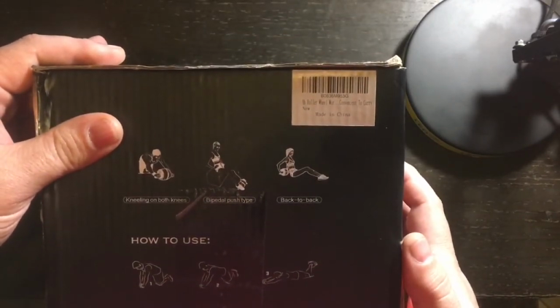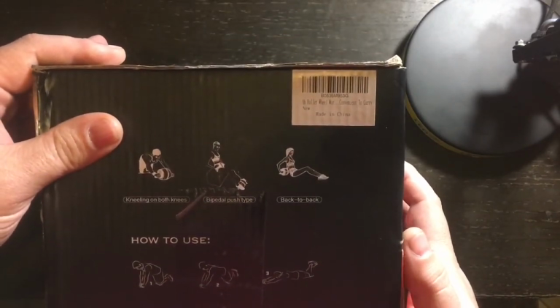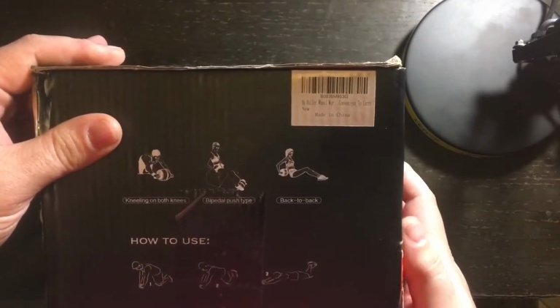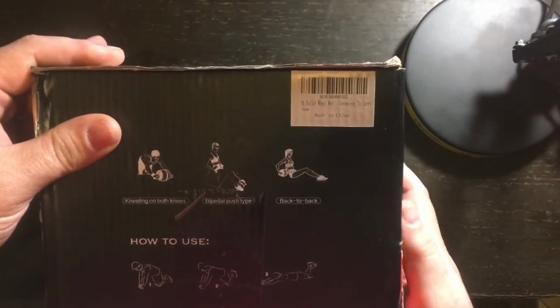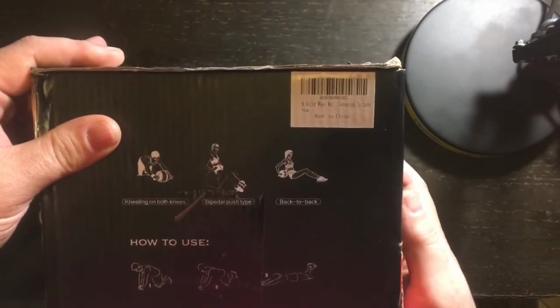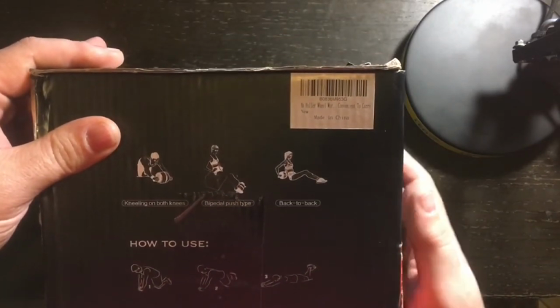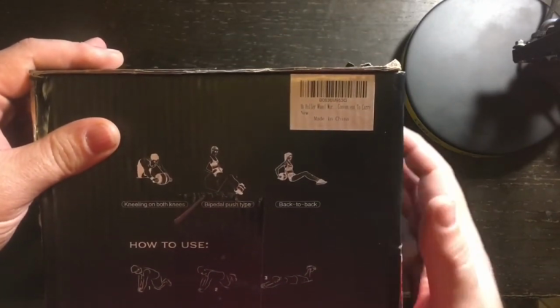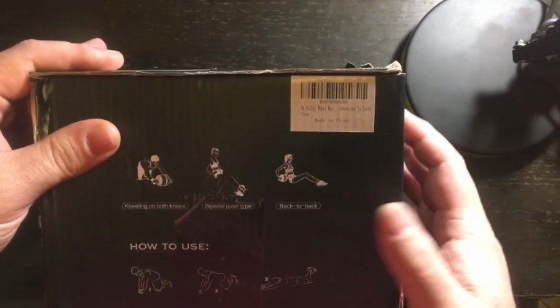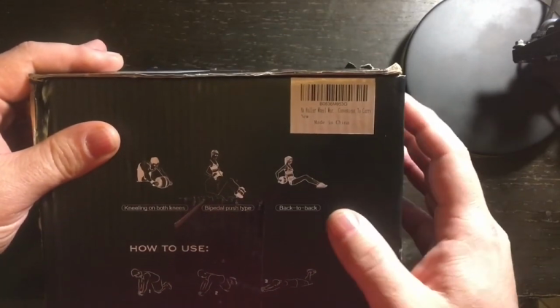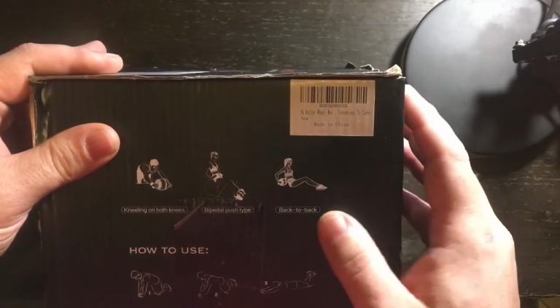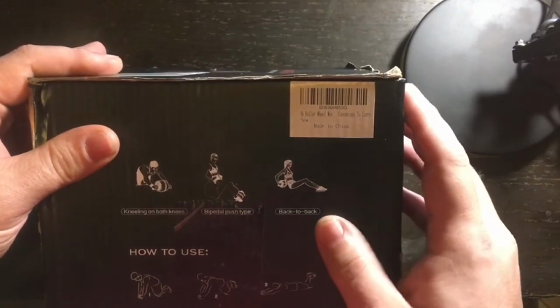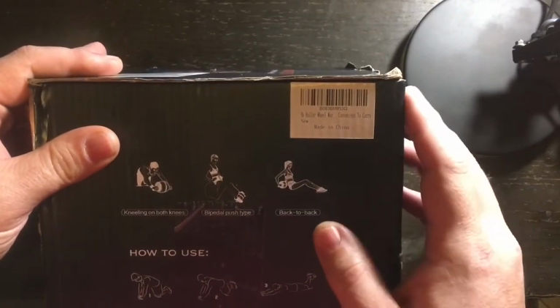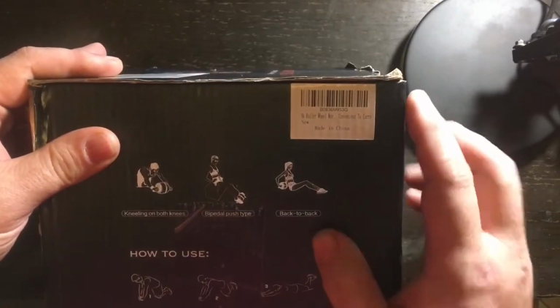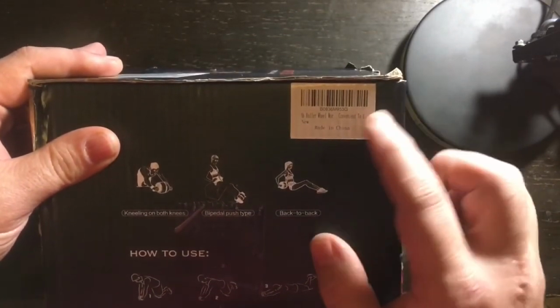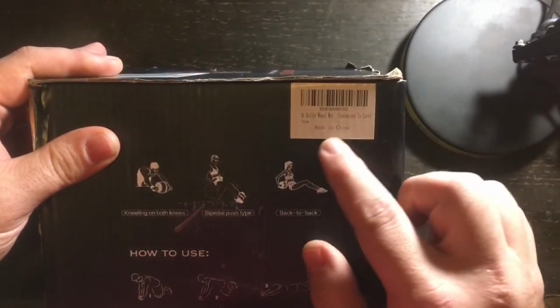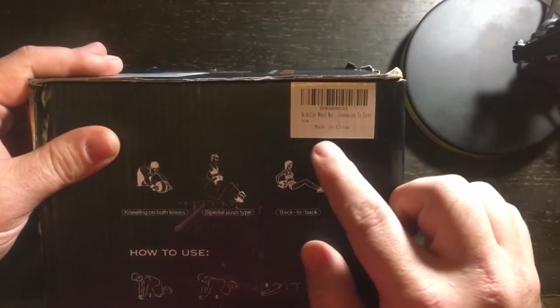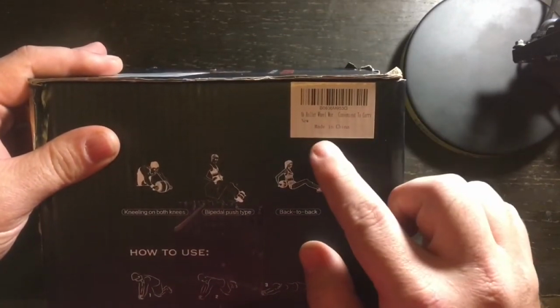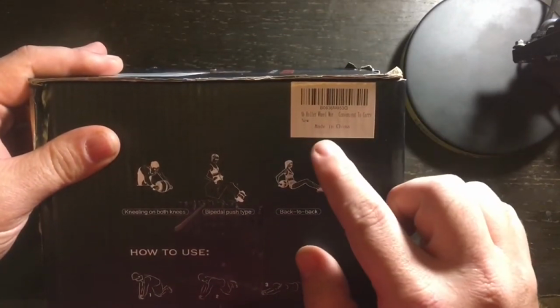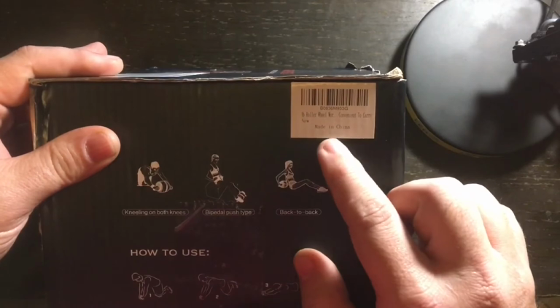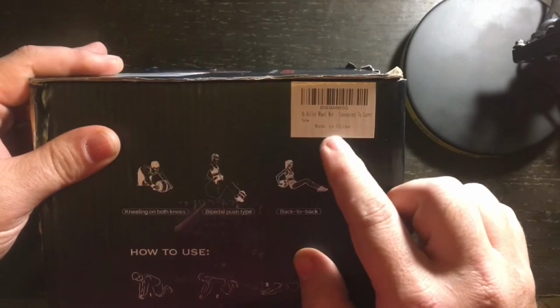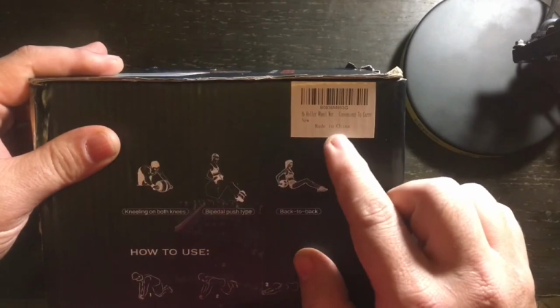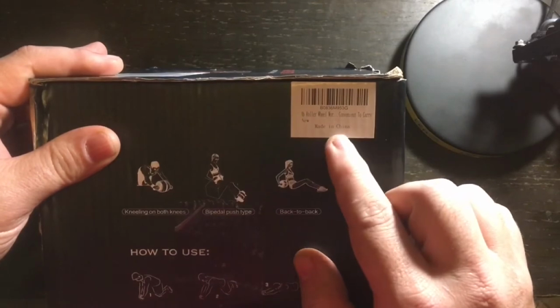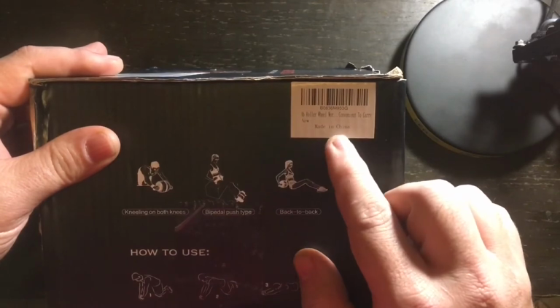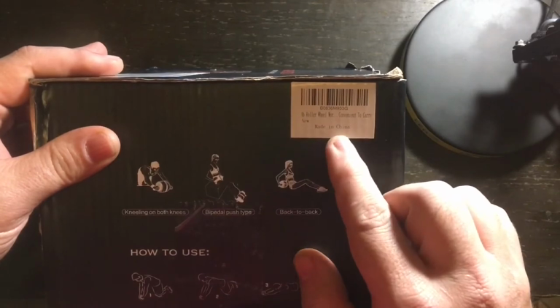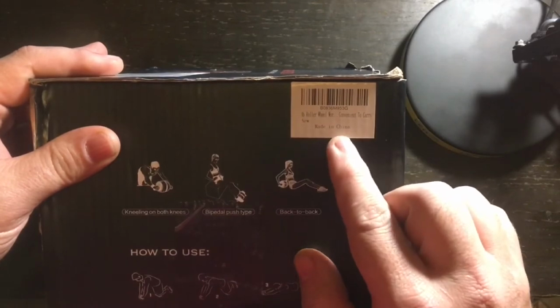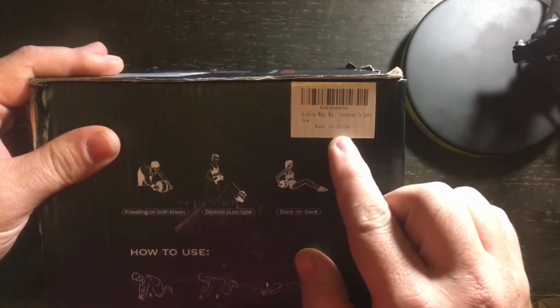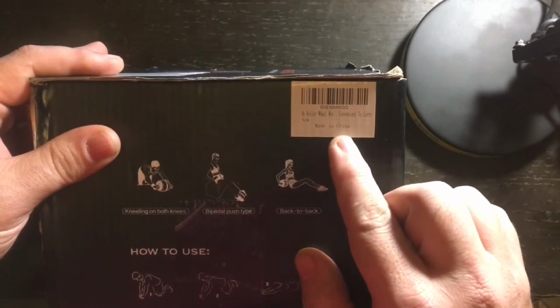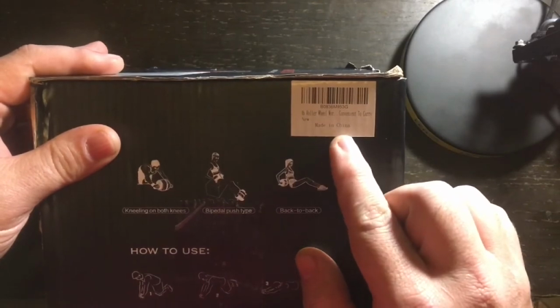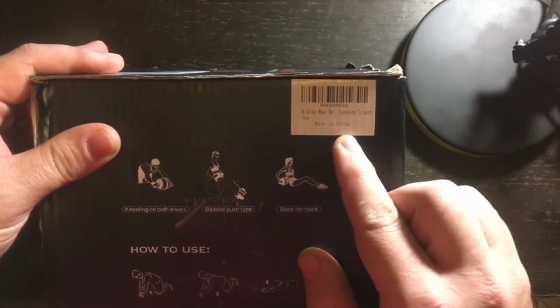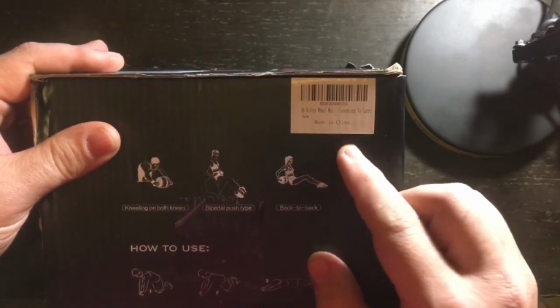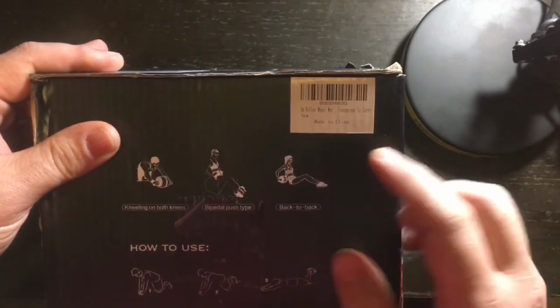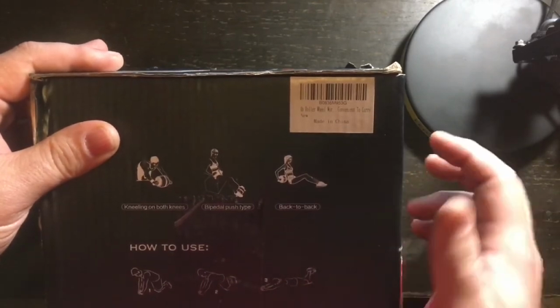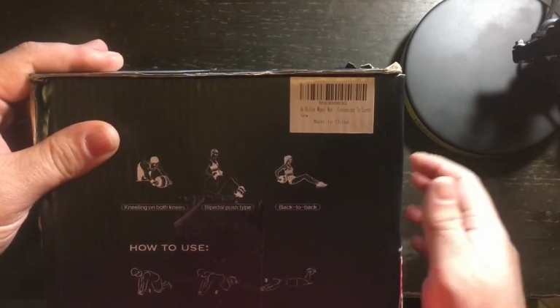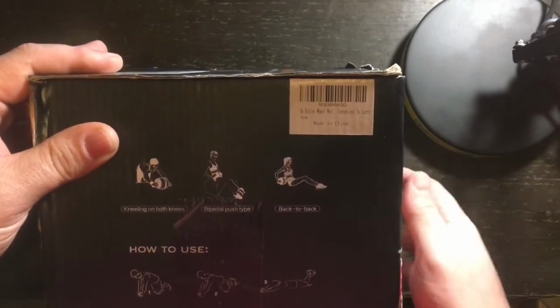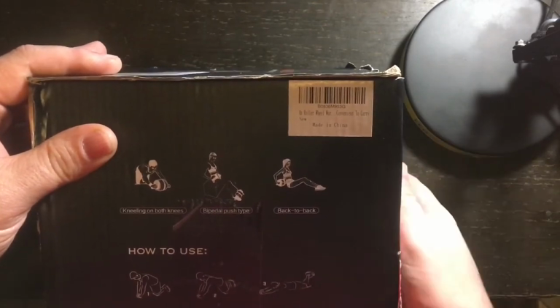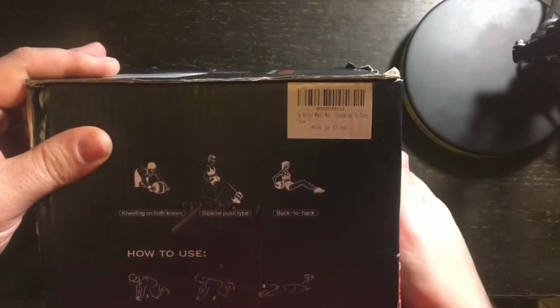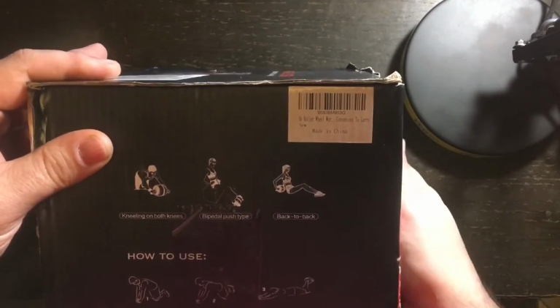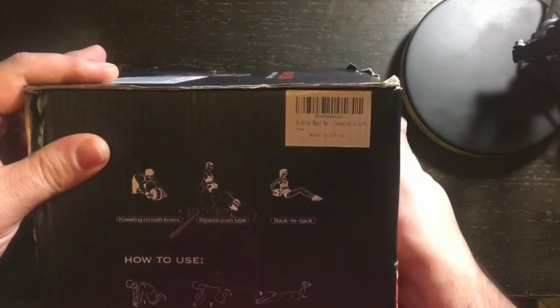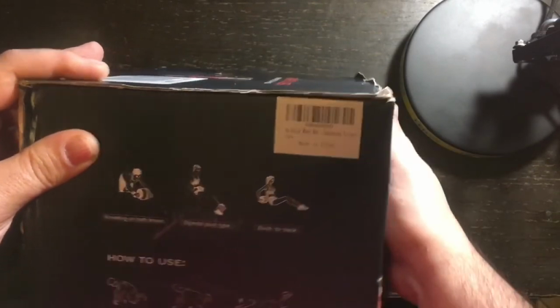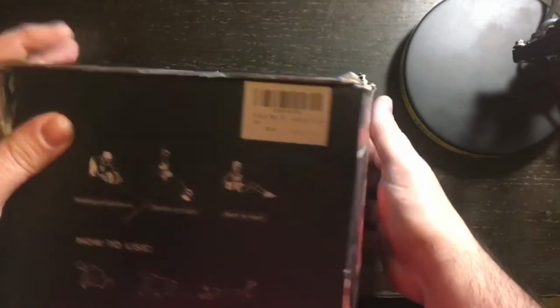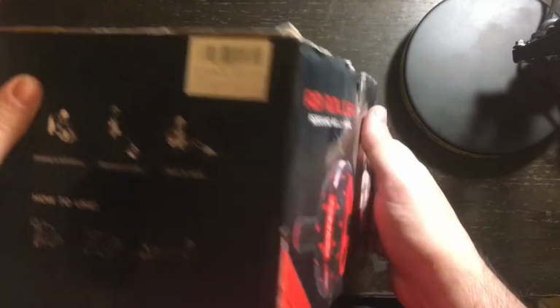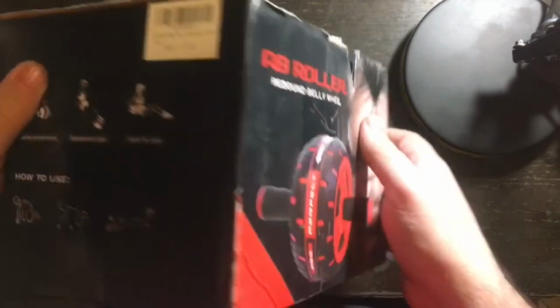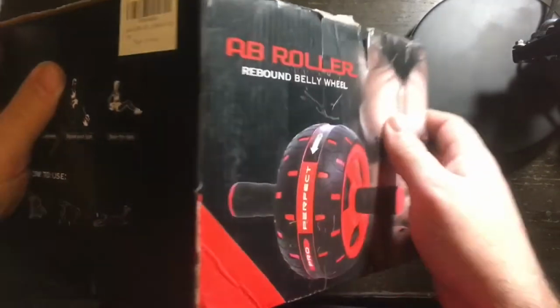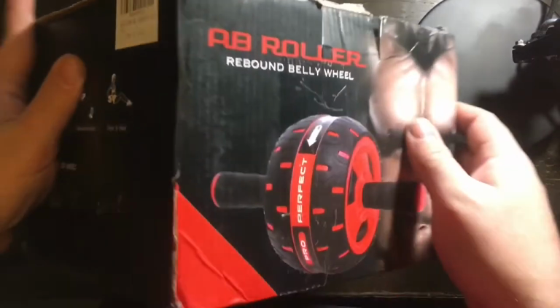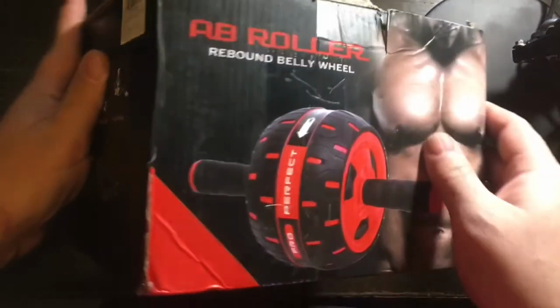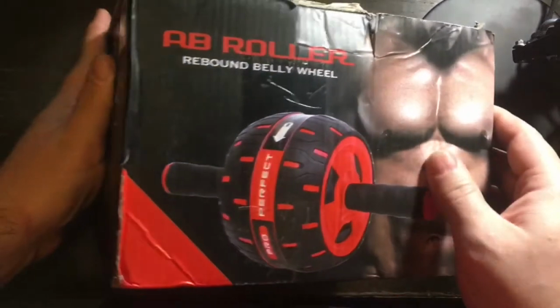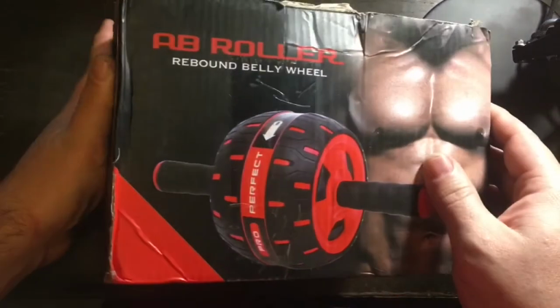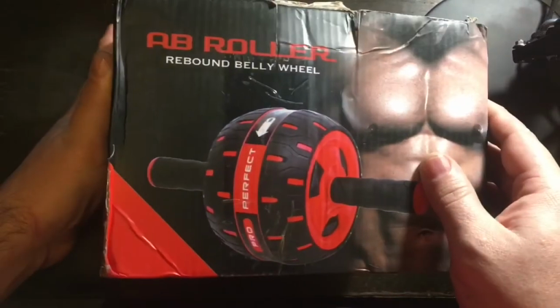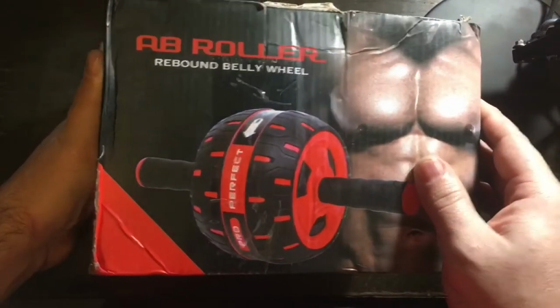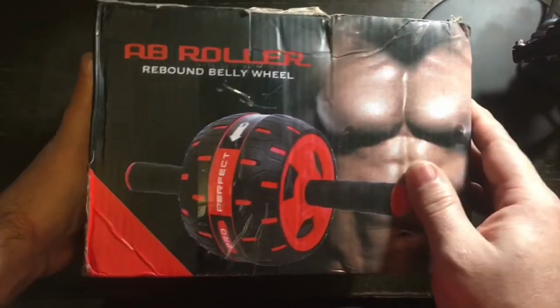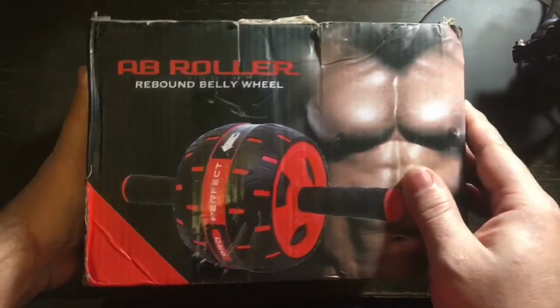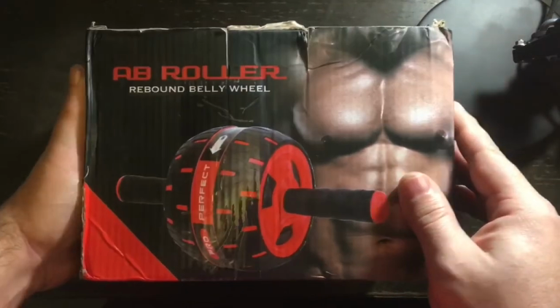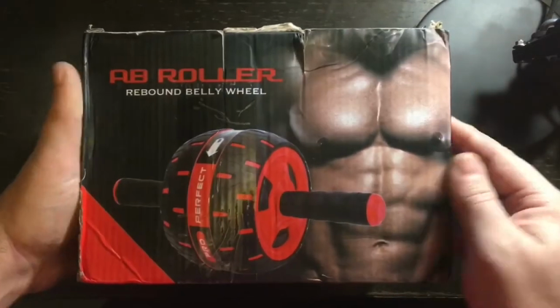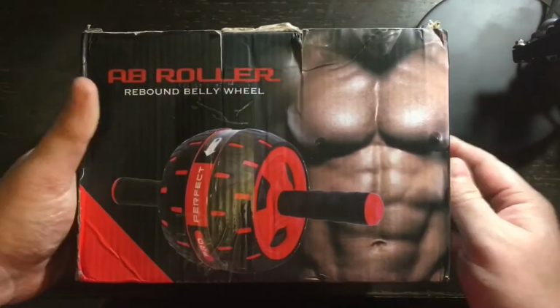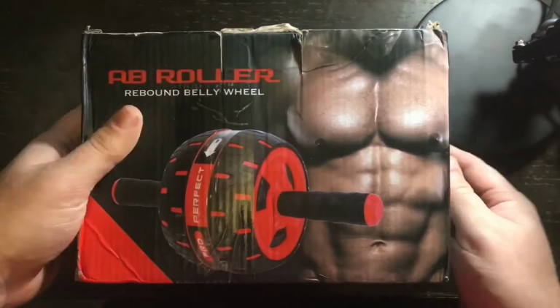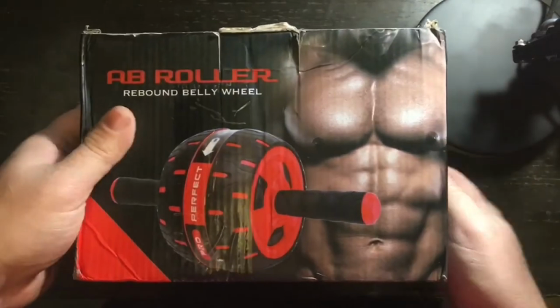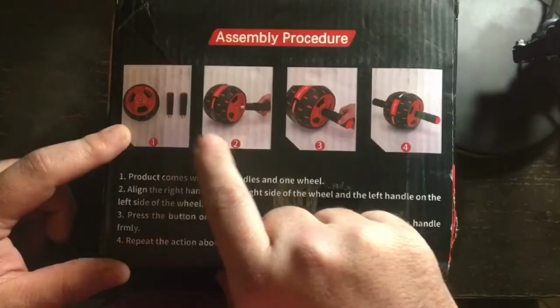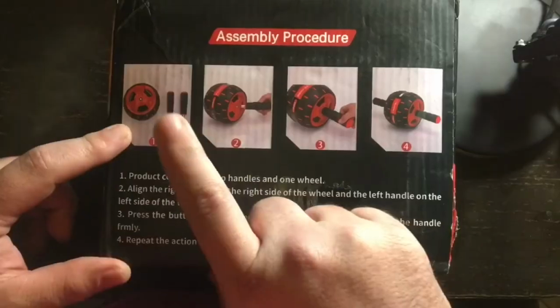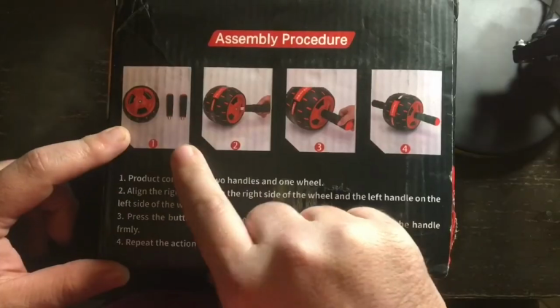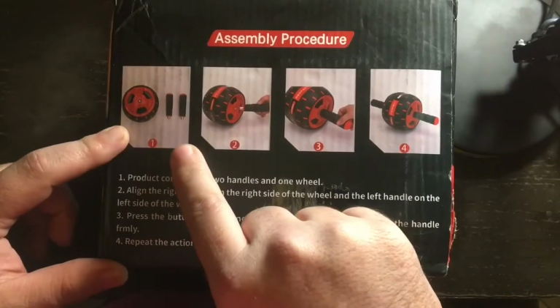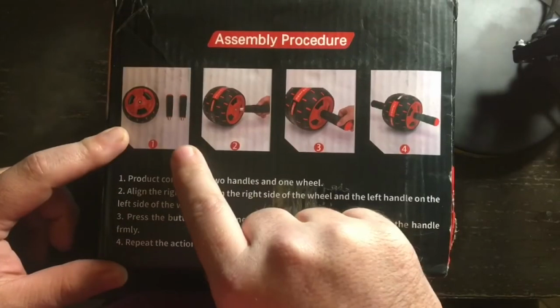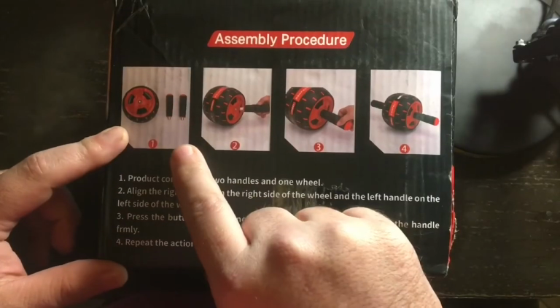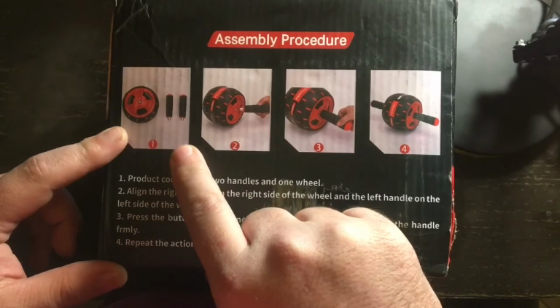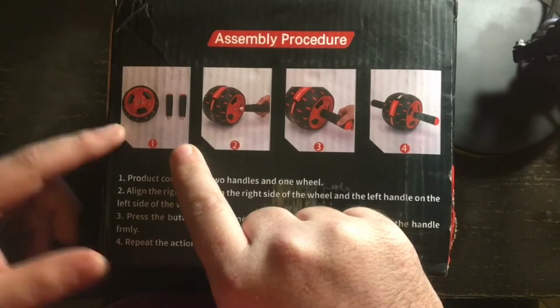And this is the Ab Roller — convenient to carry. Here is the assembly procedure.